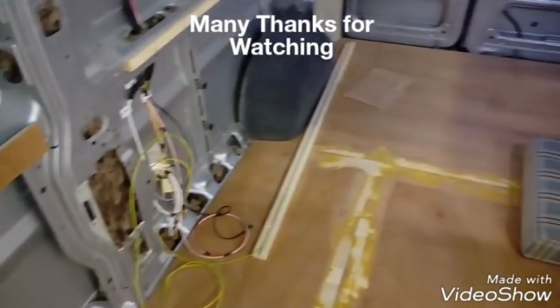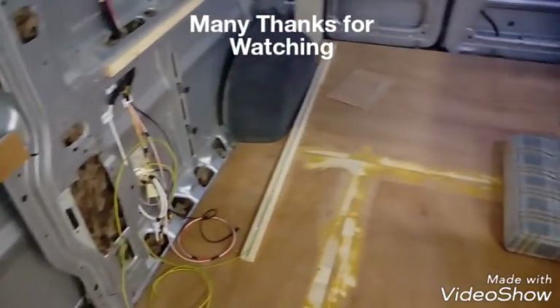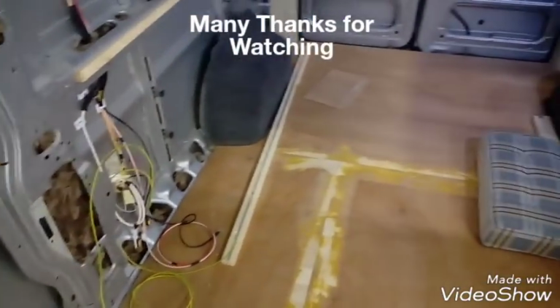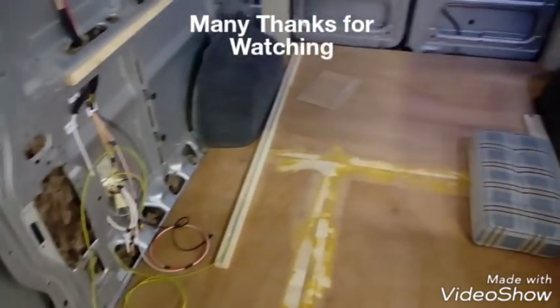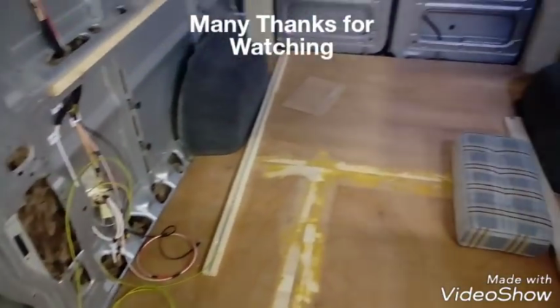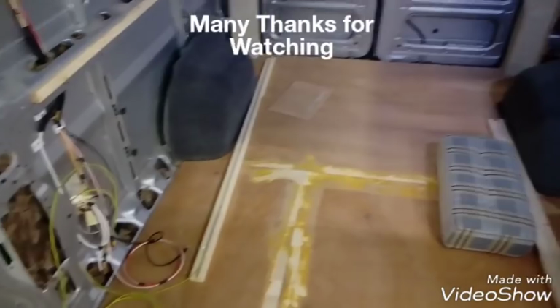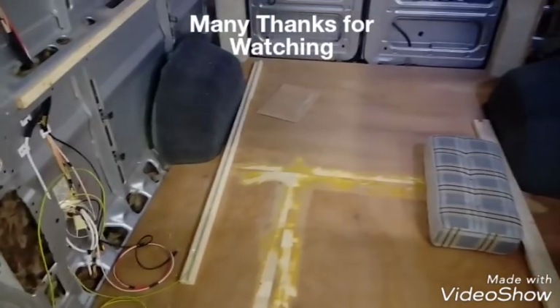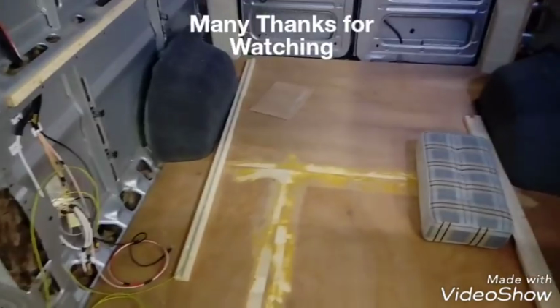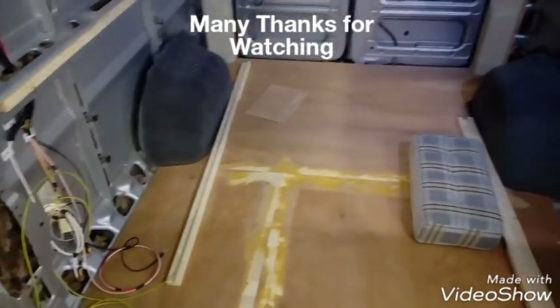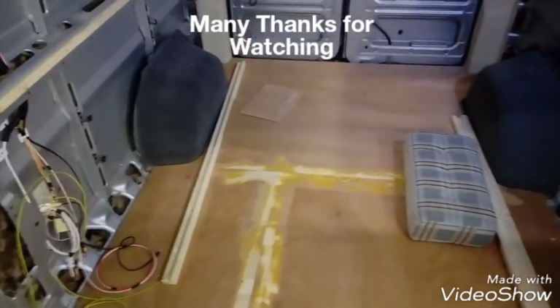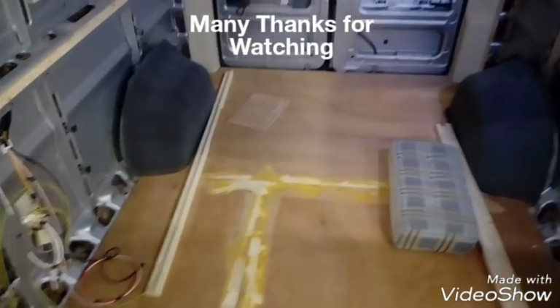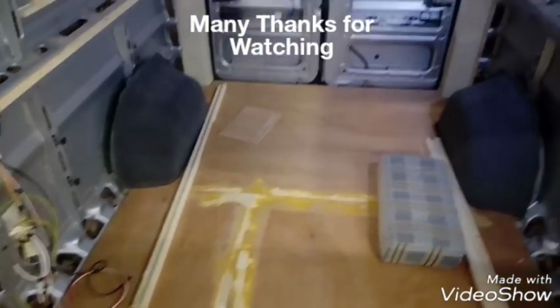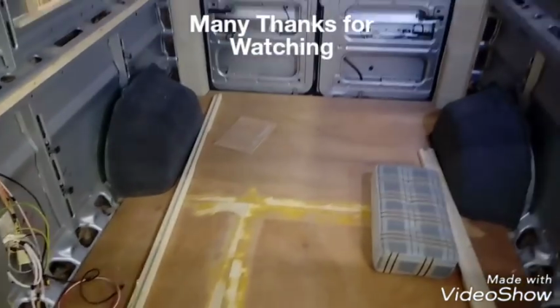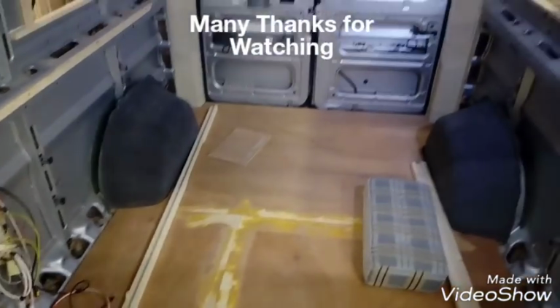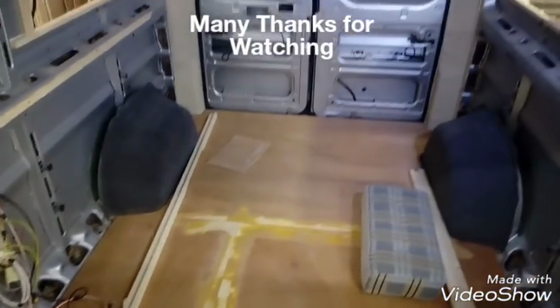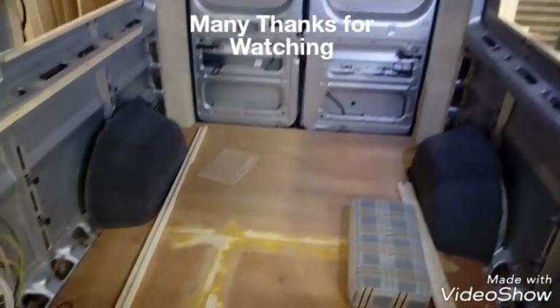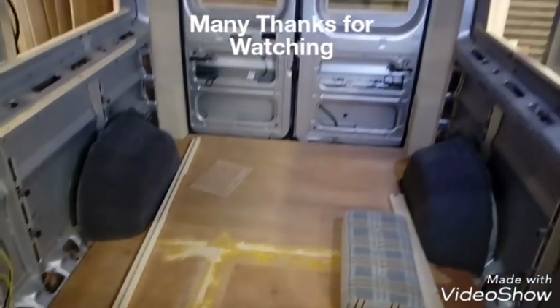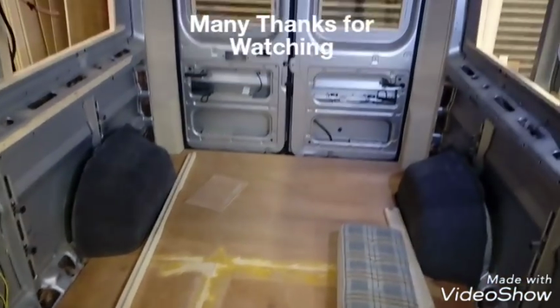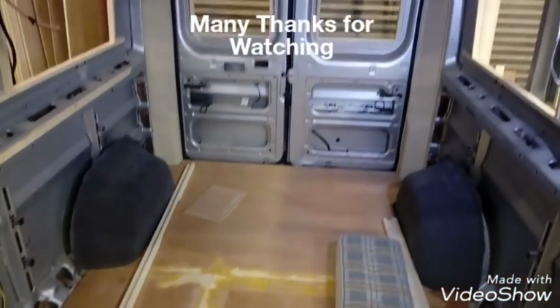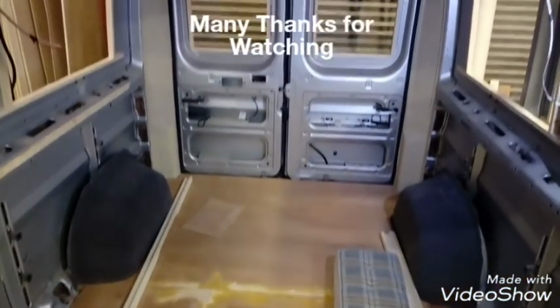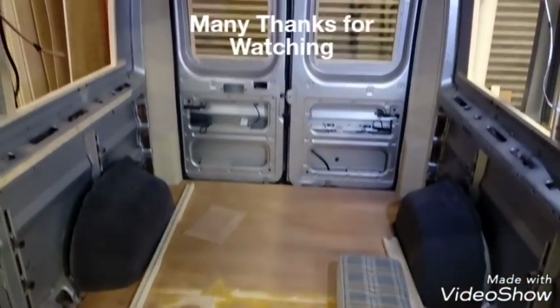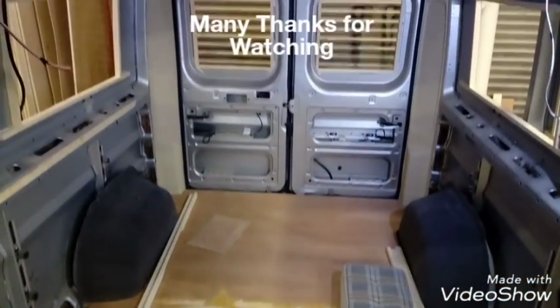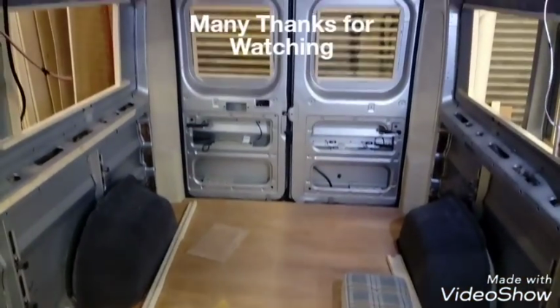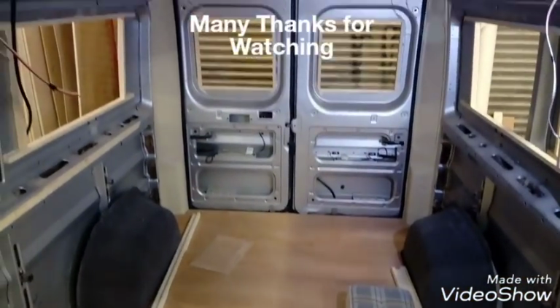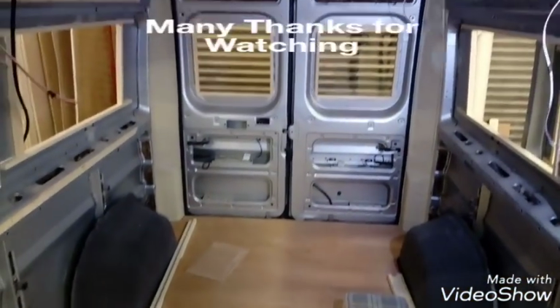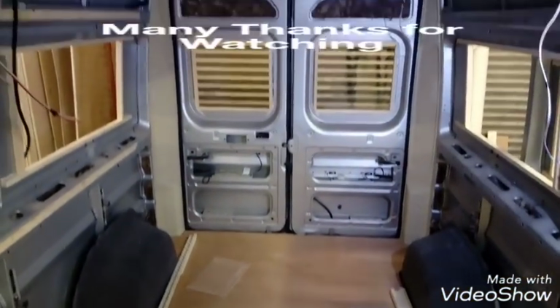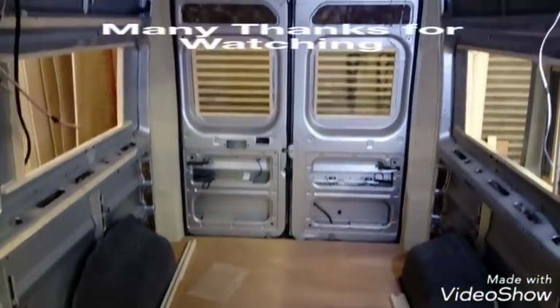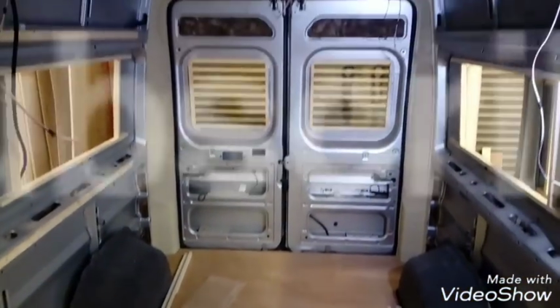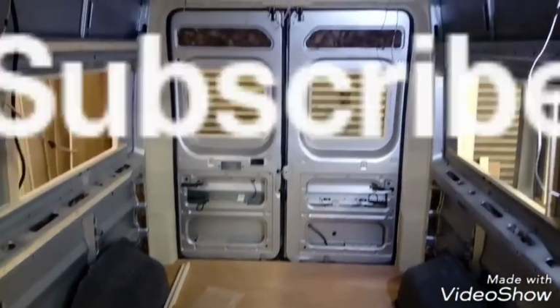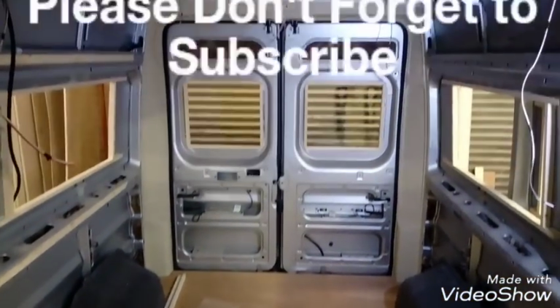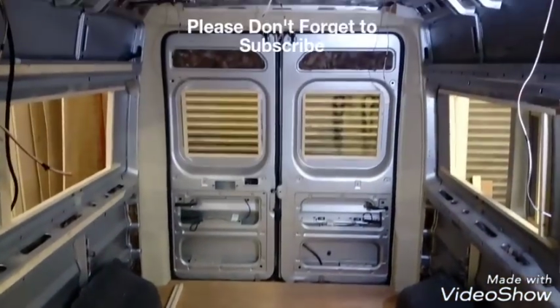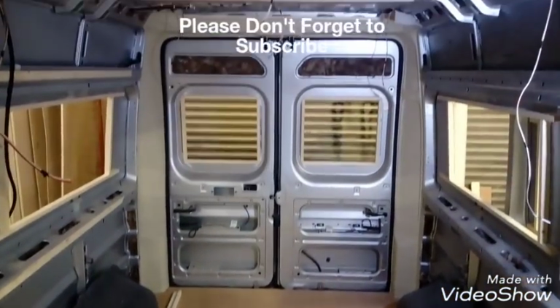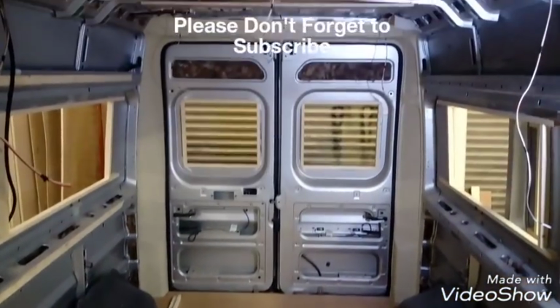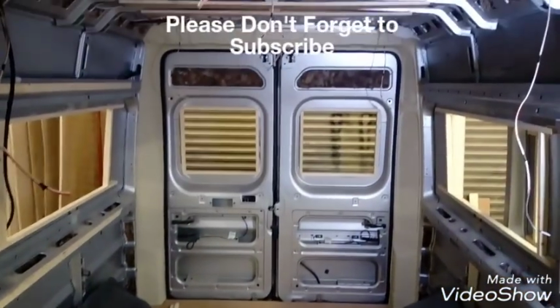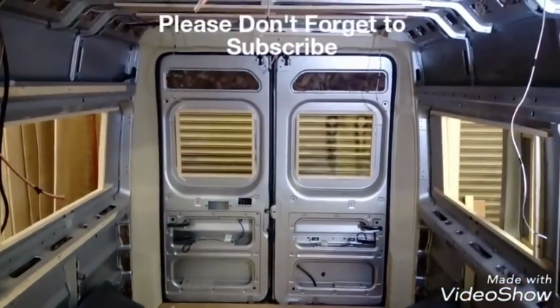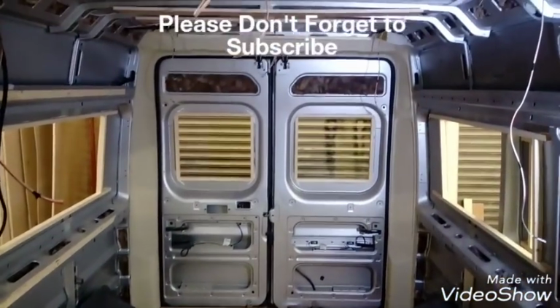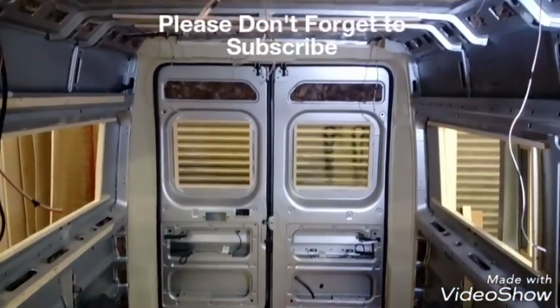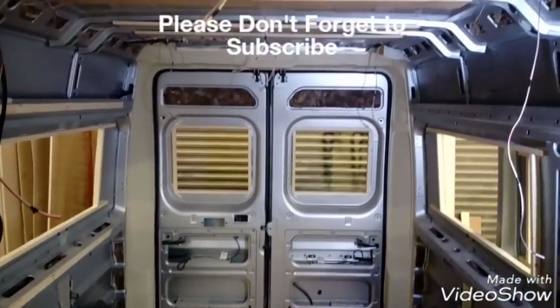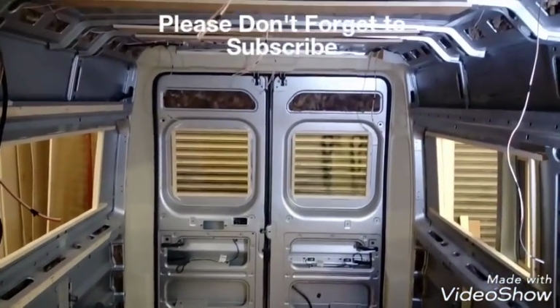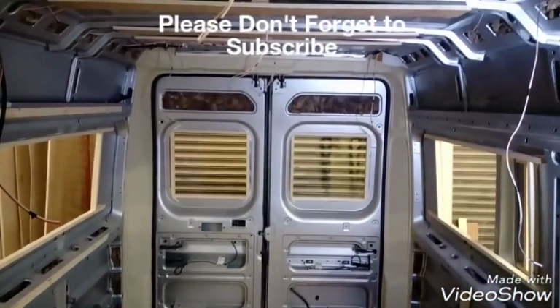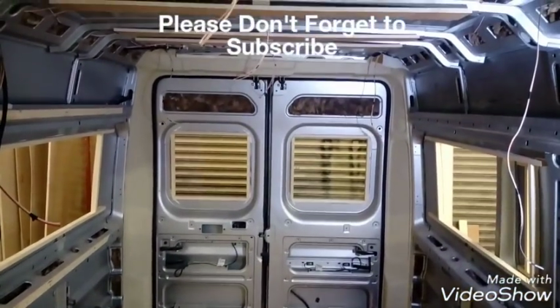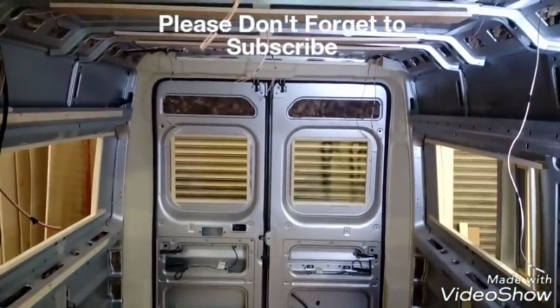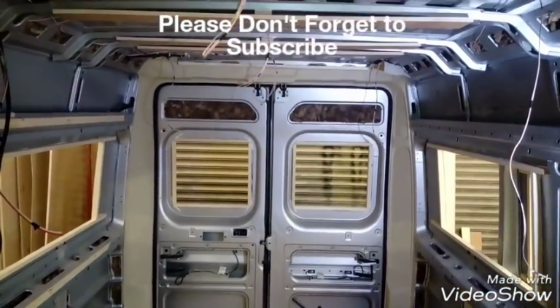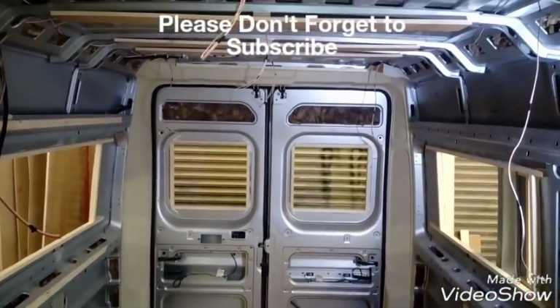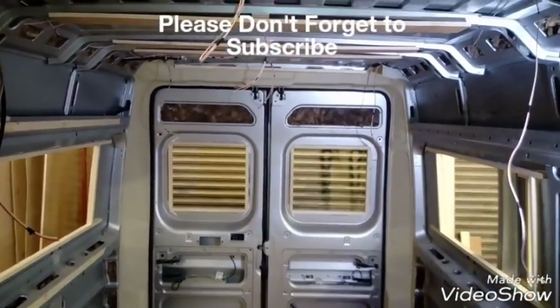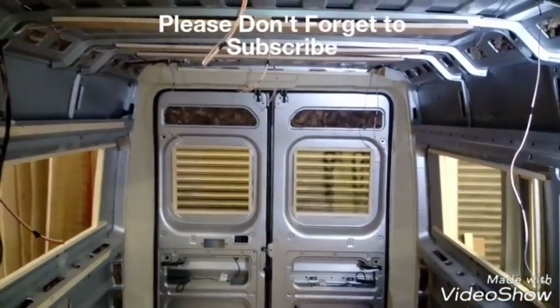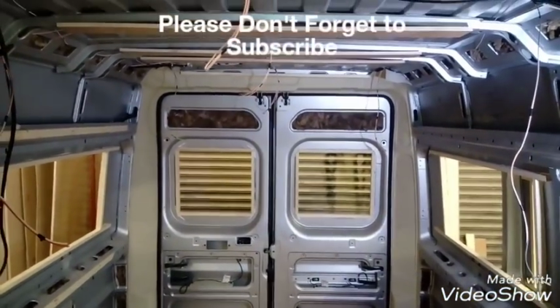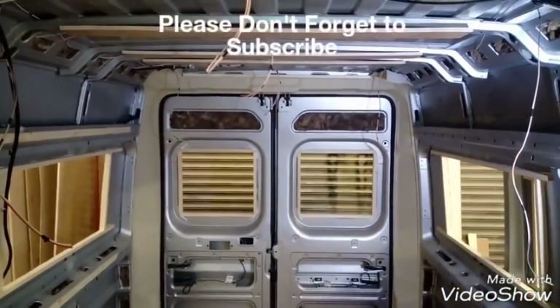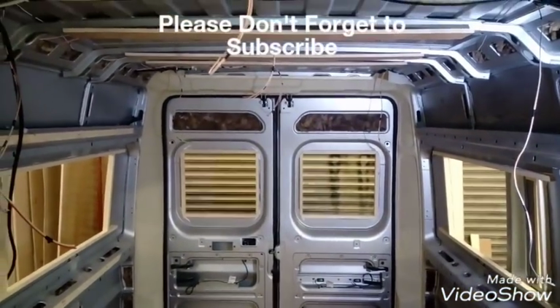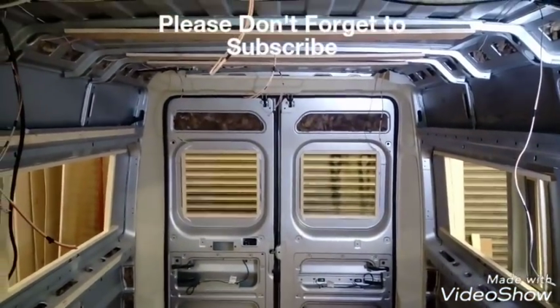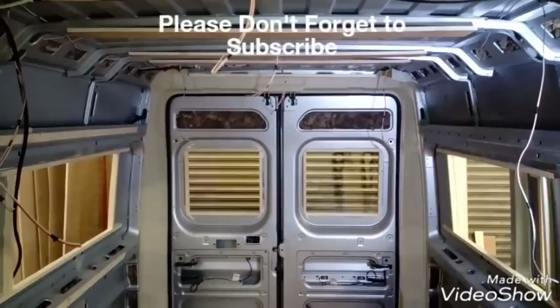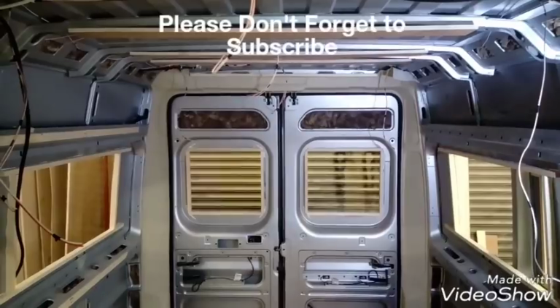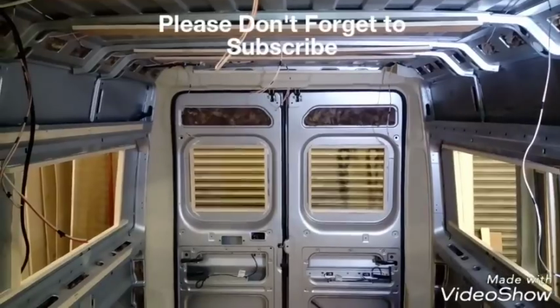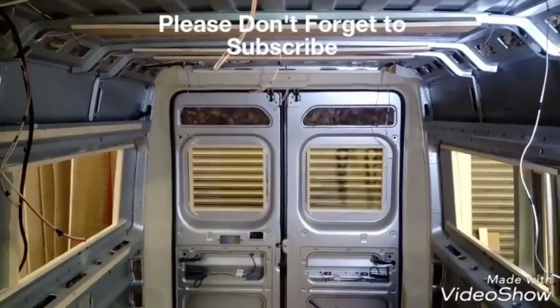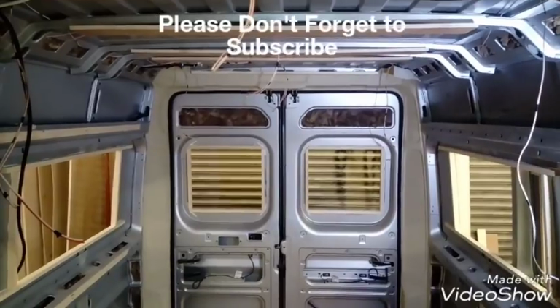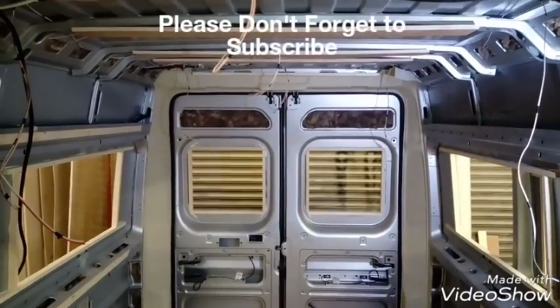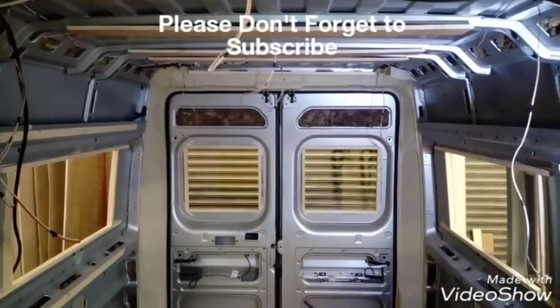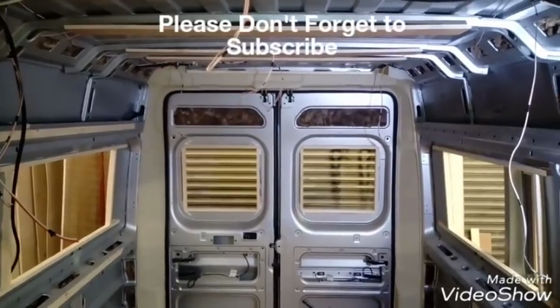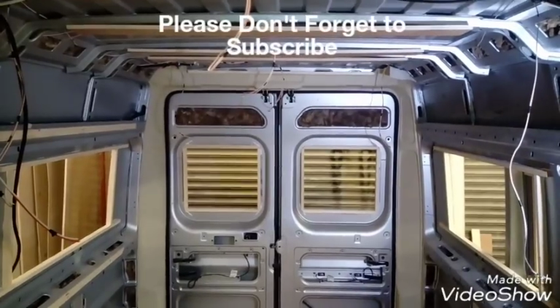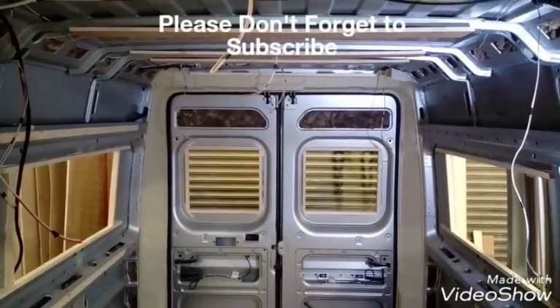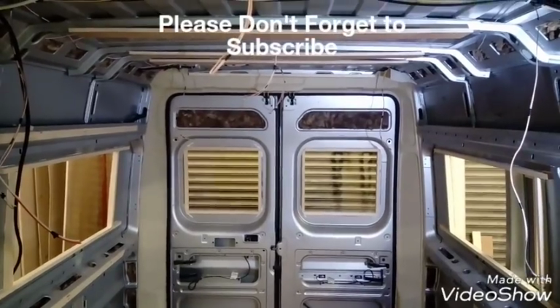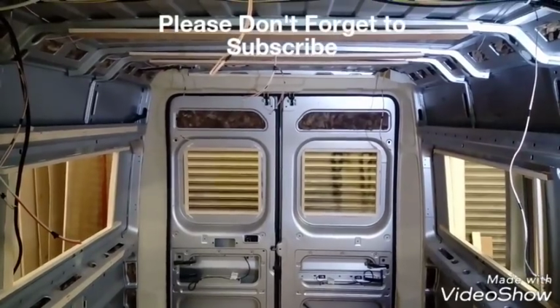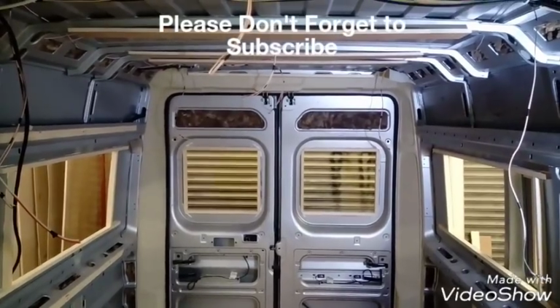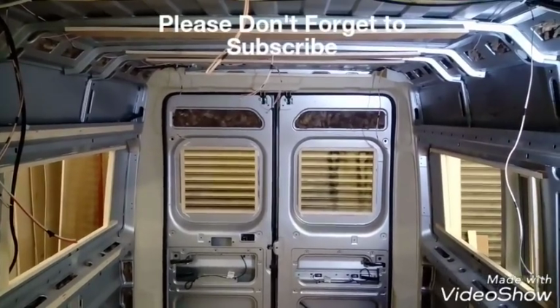For now, the prep side of it is more or less done, aside from the insulation, and then we can start lining. This is it for this video — the lining side I'll do in another video. If you've got any questions, don't hesitate to ask and I'll get back to you as soon as possible. Thank you.